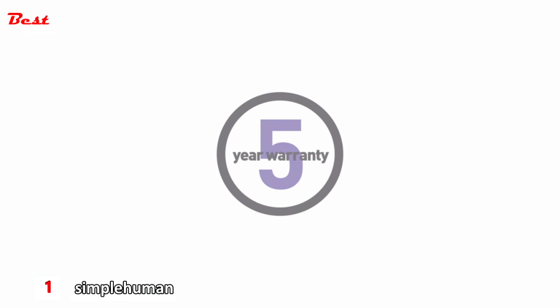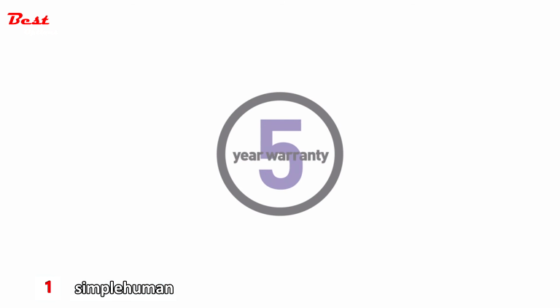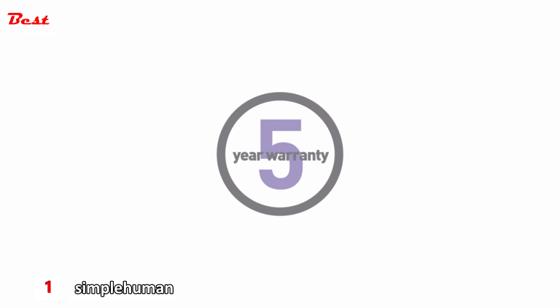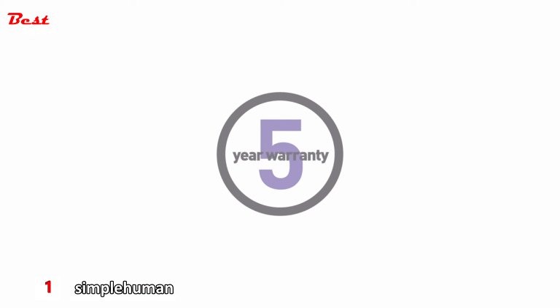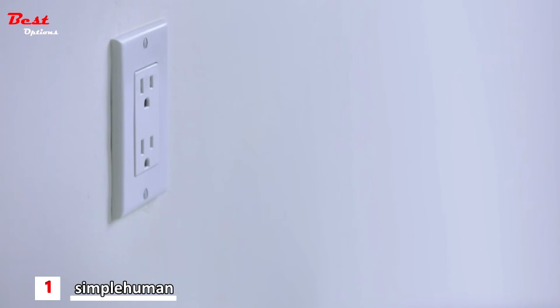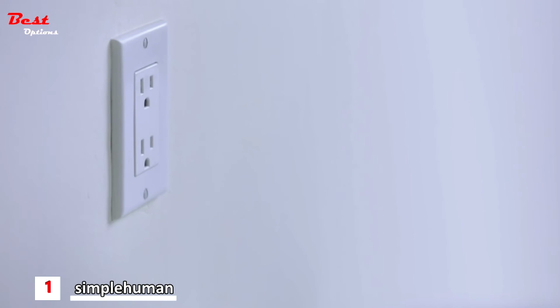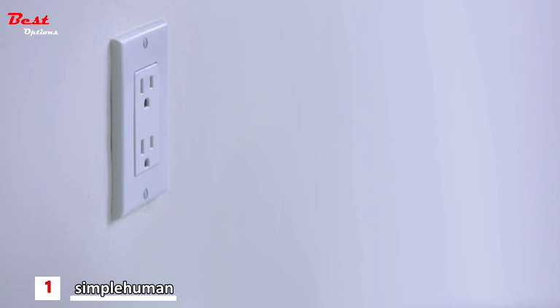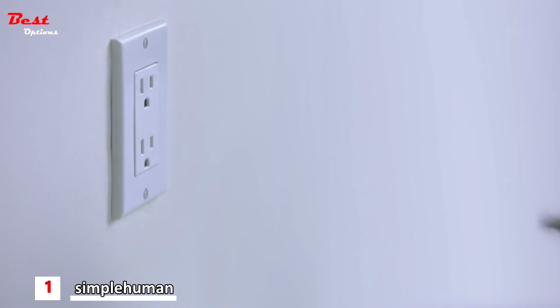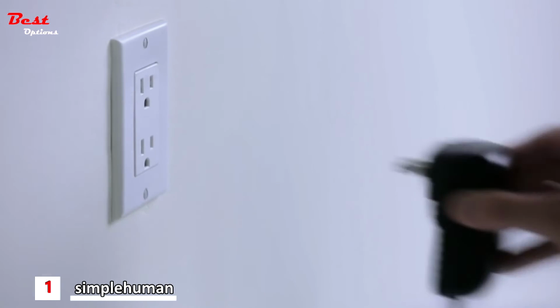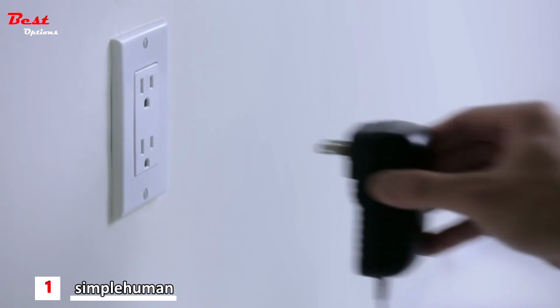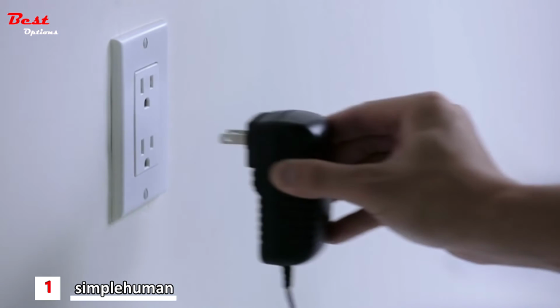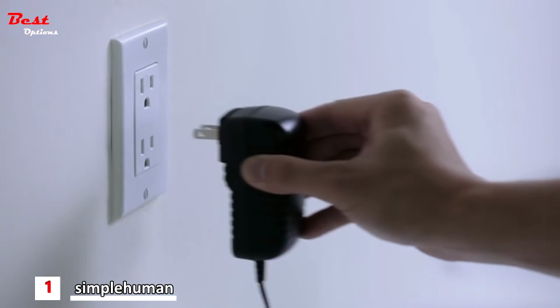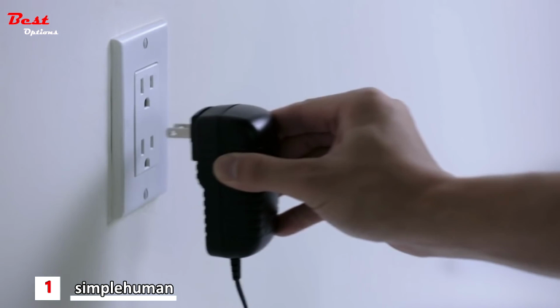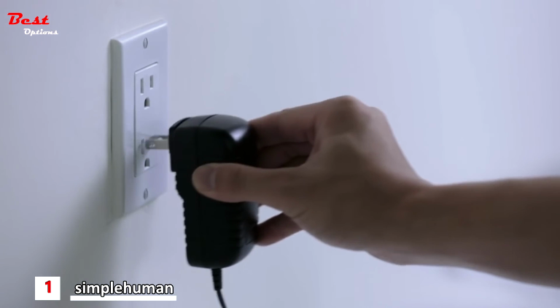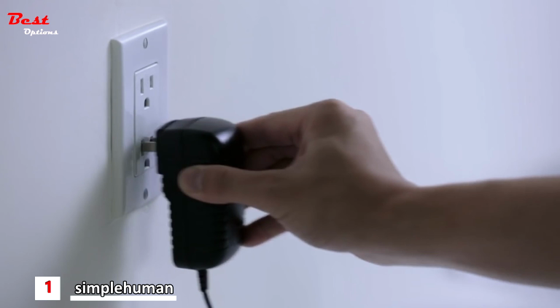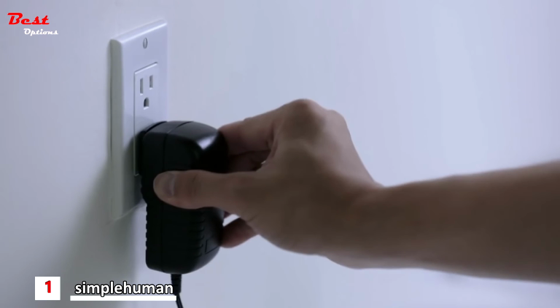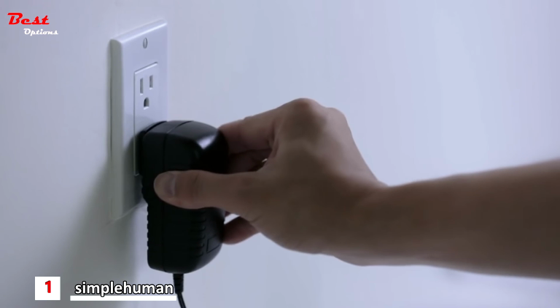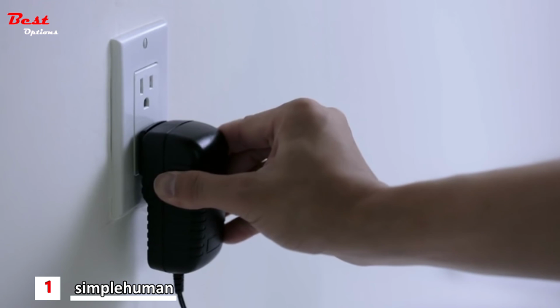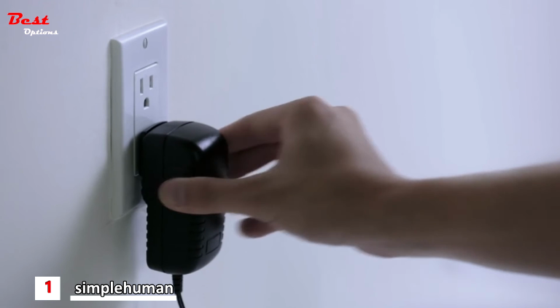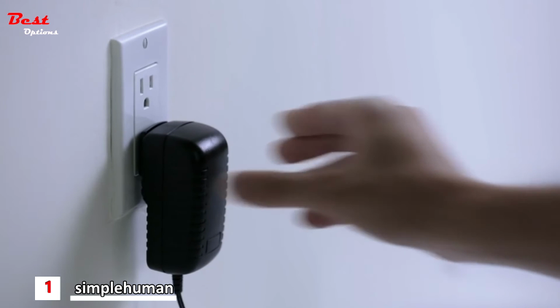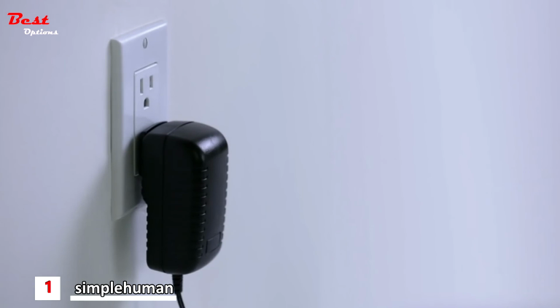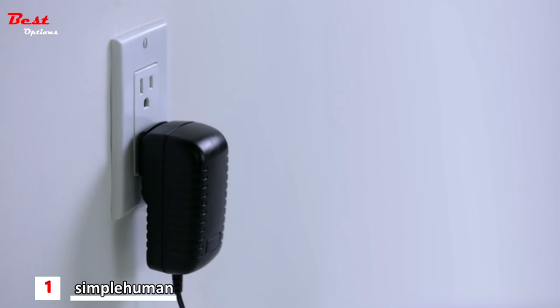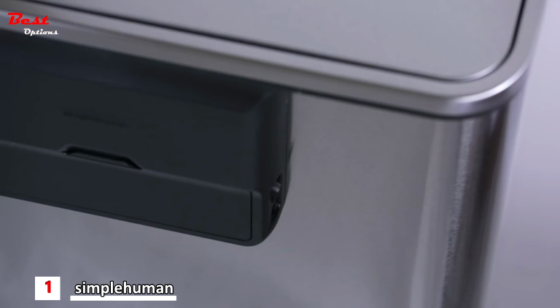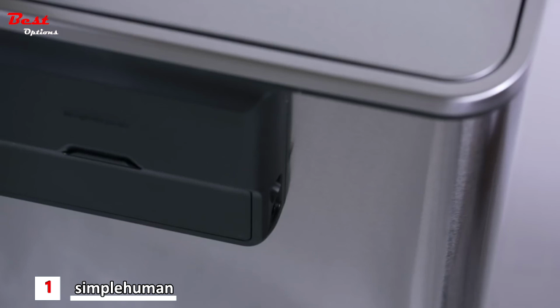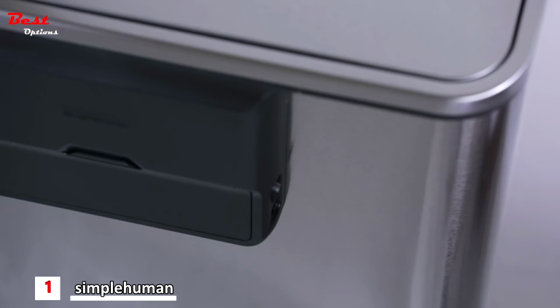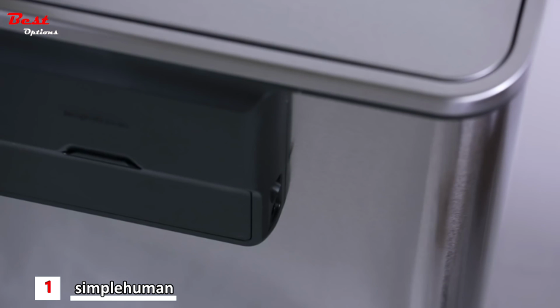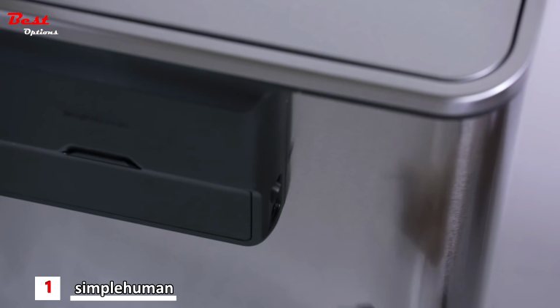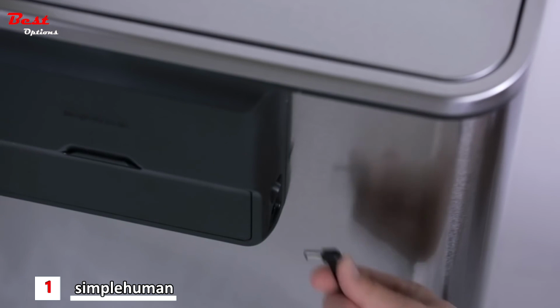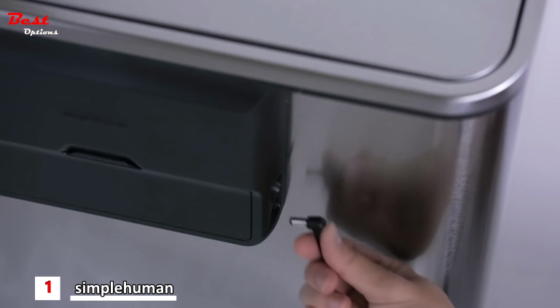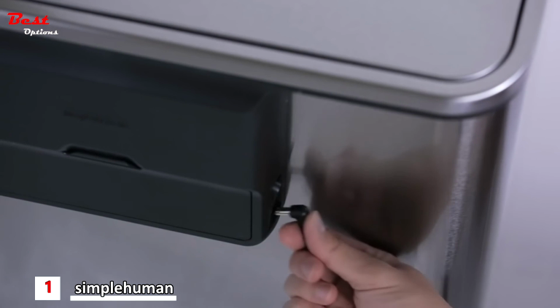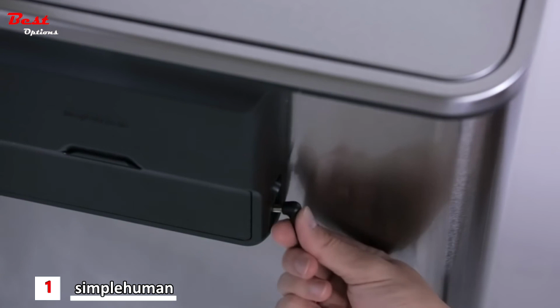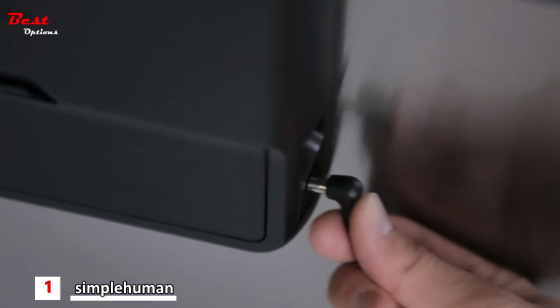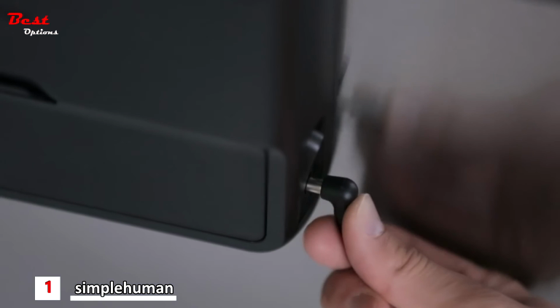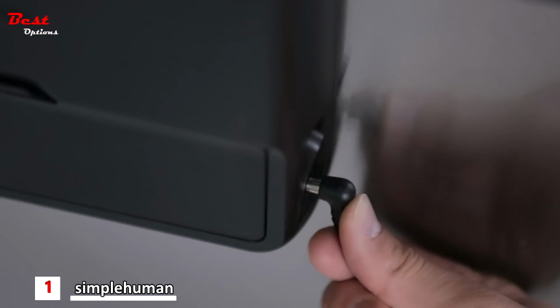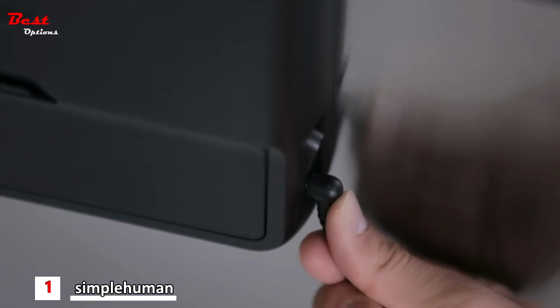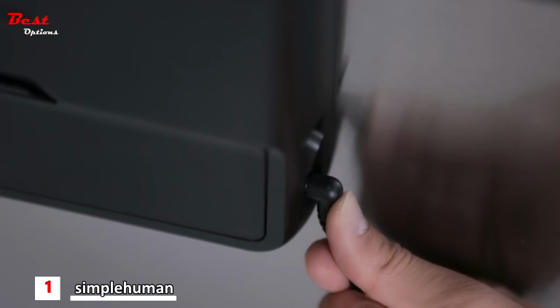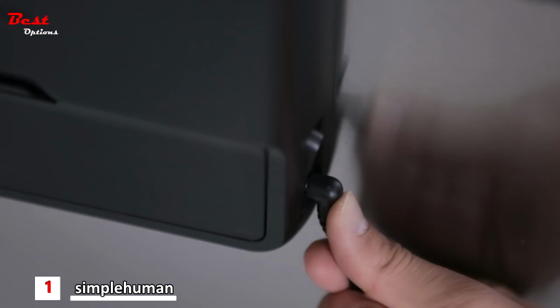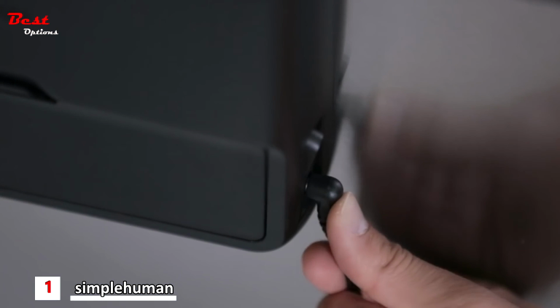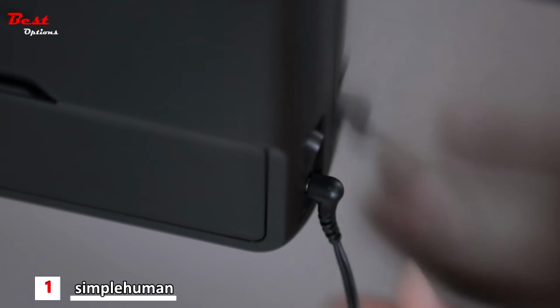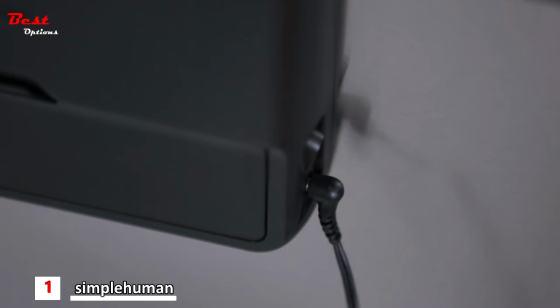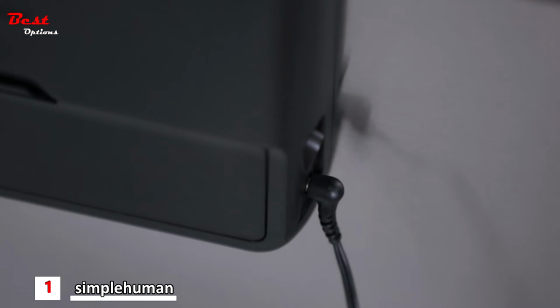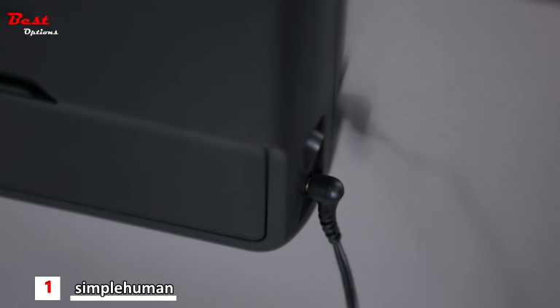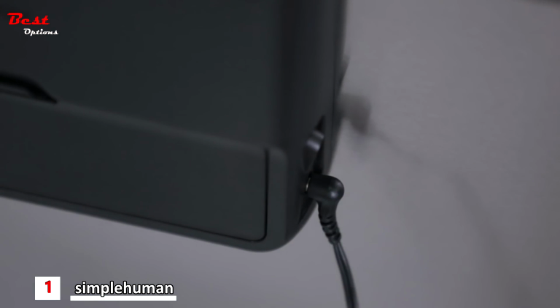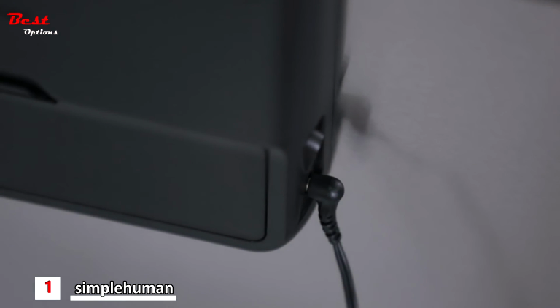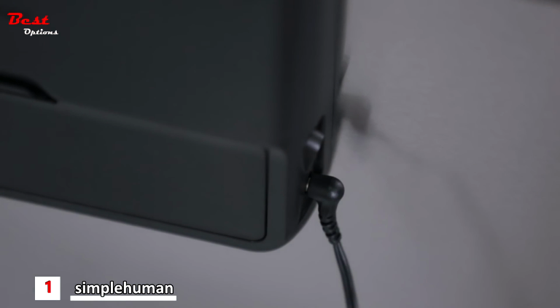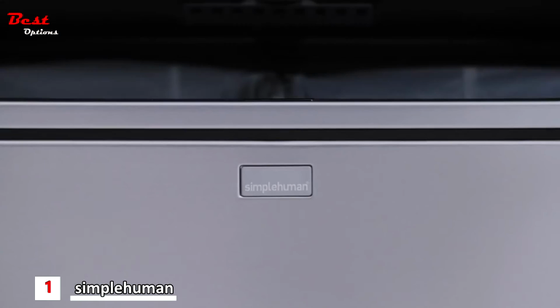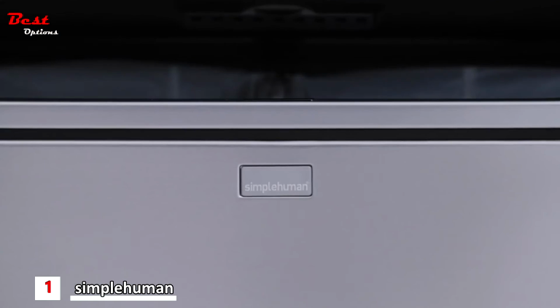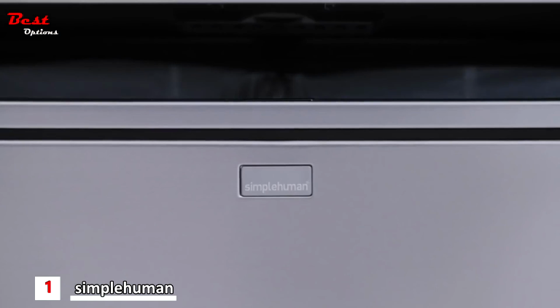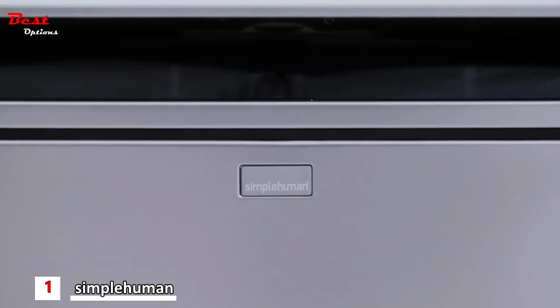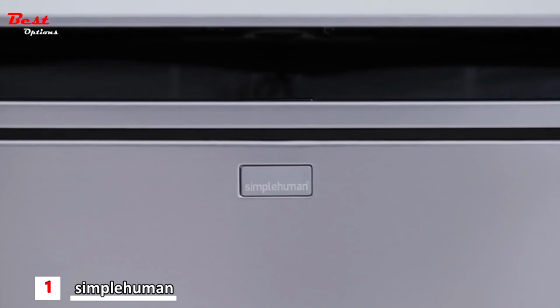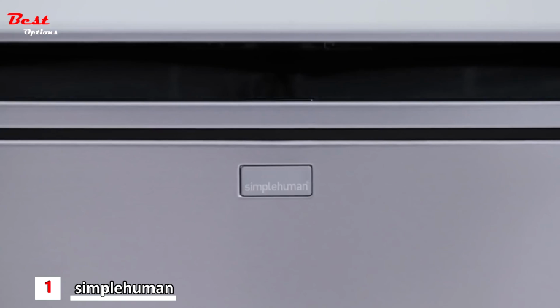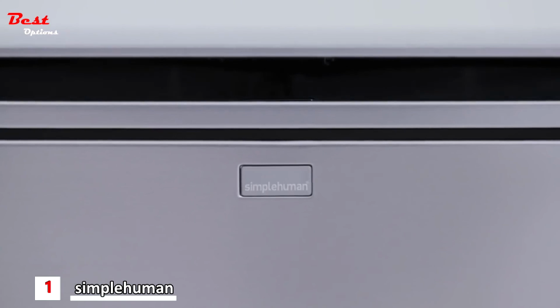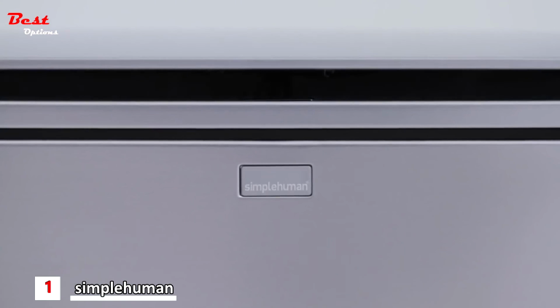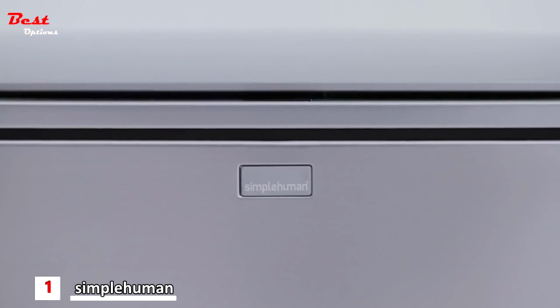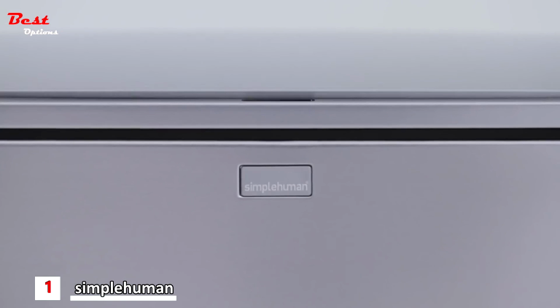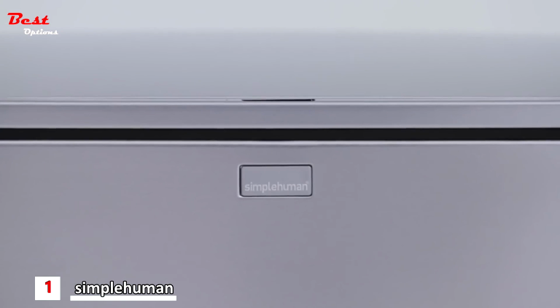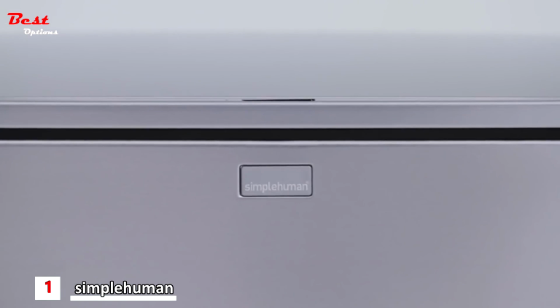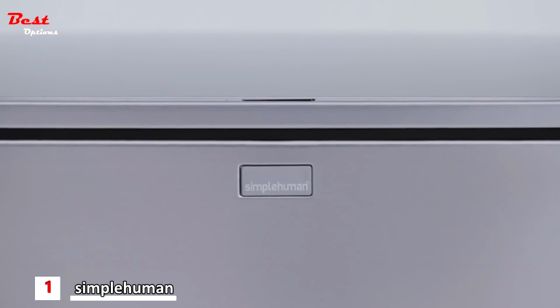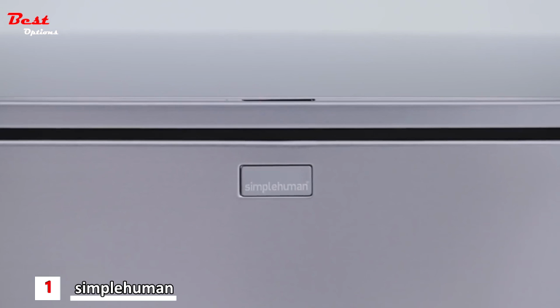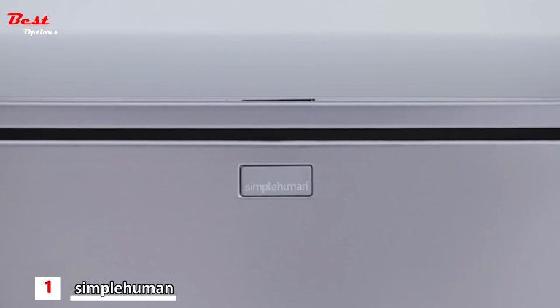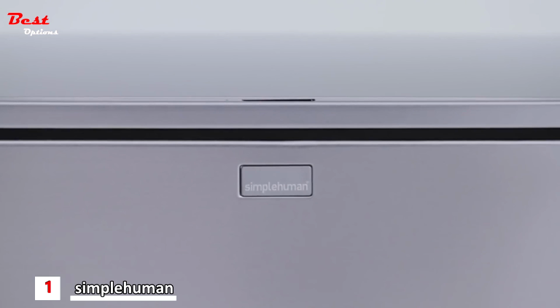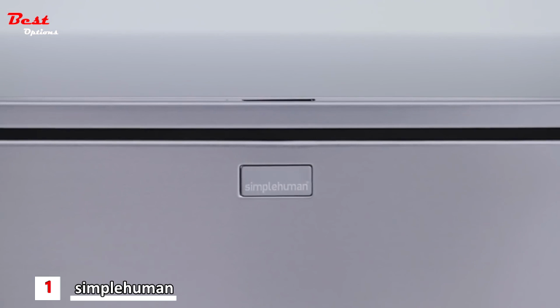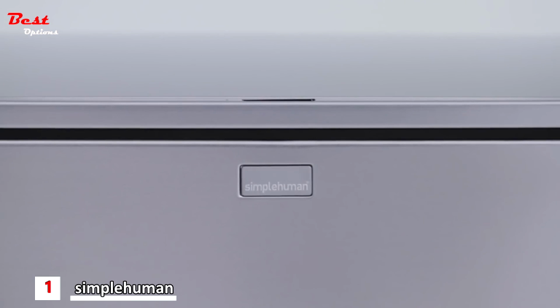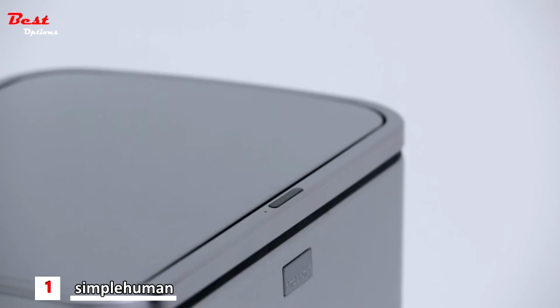If you'd rather not worry about changing batteries, you can use the optional plug-in adapter. Simple Human Rectangular Sensor Cans.